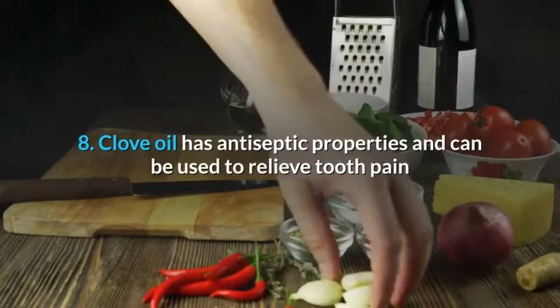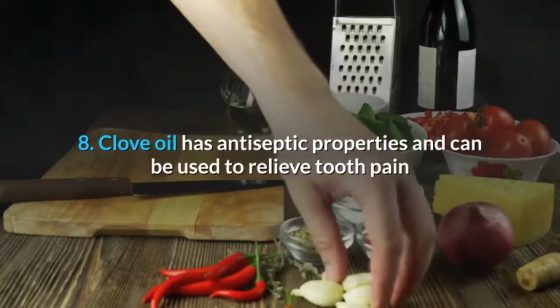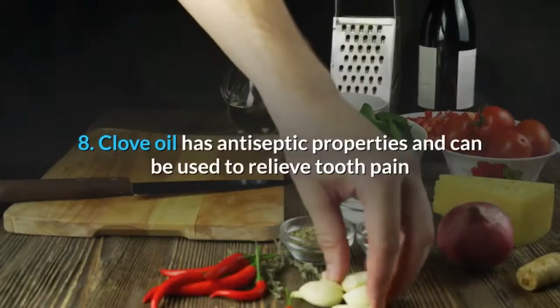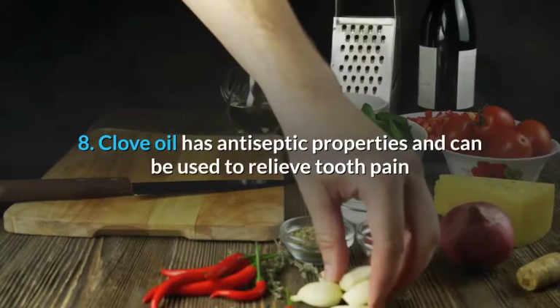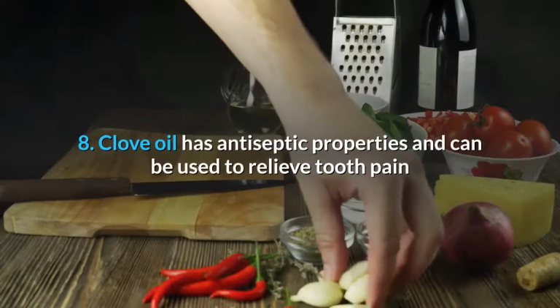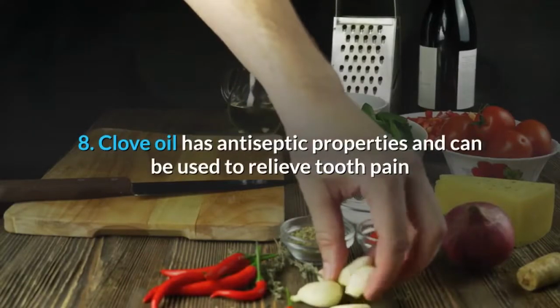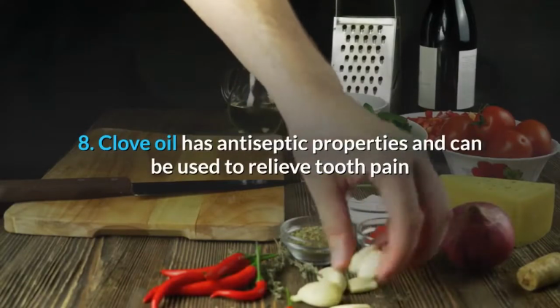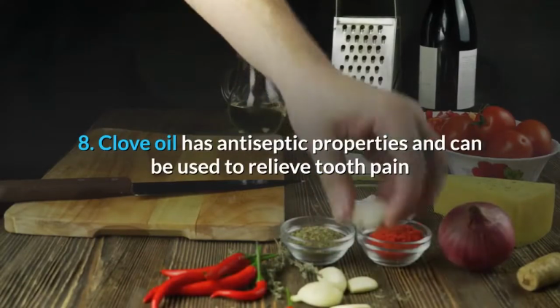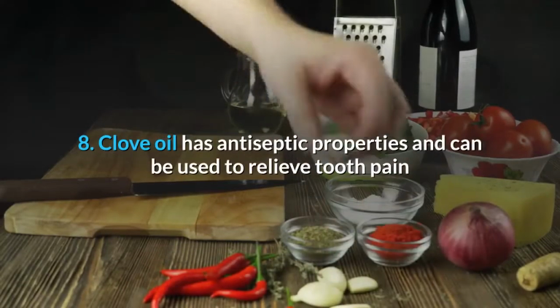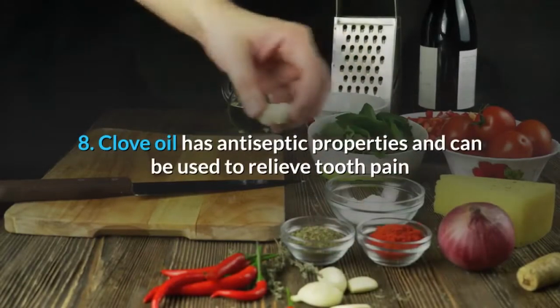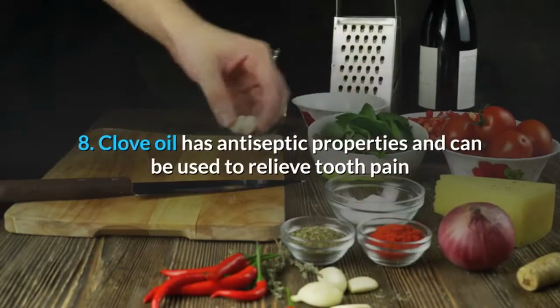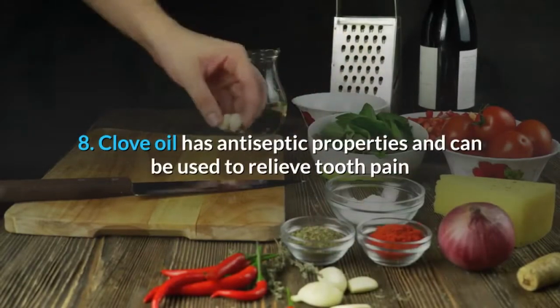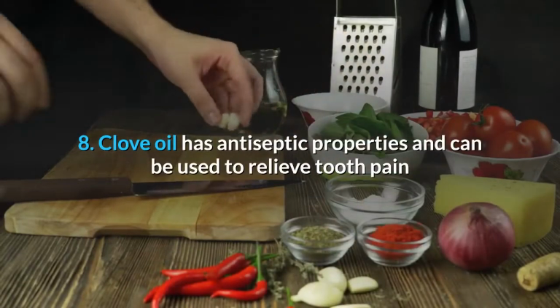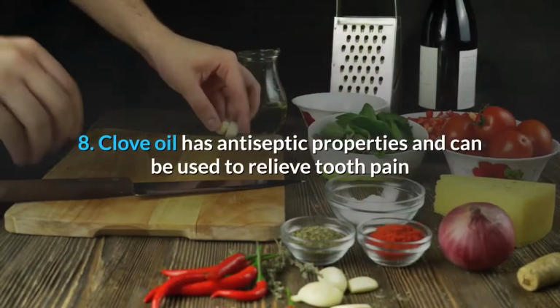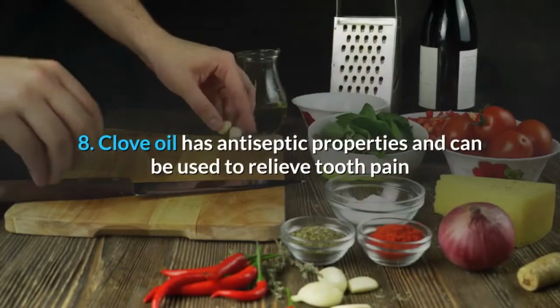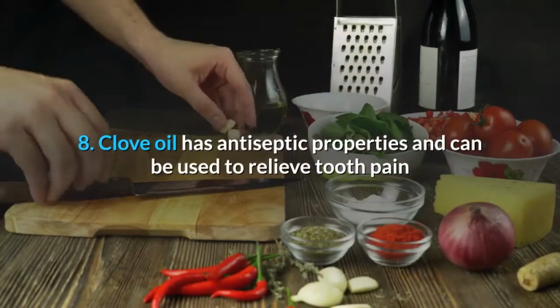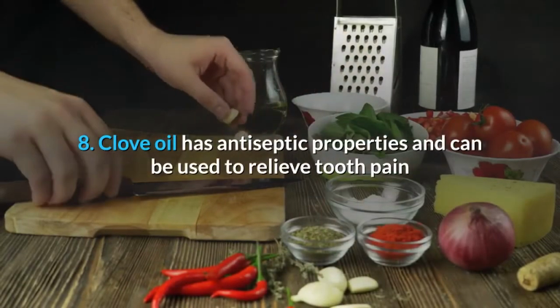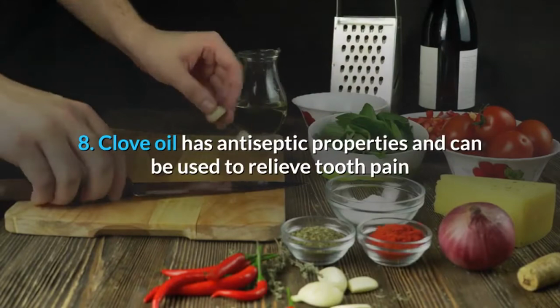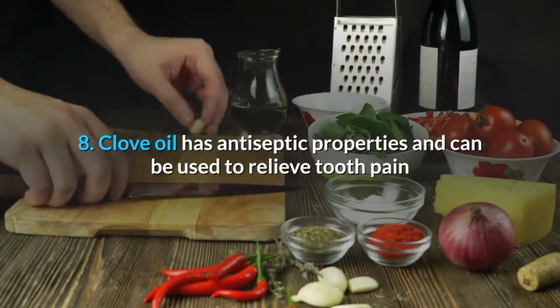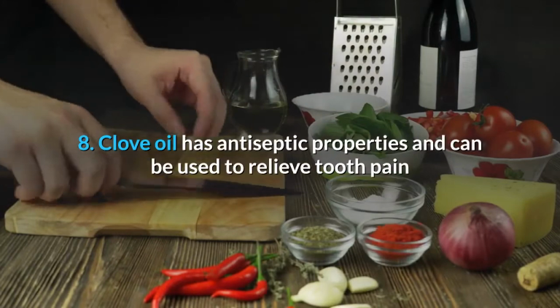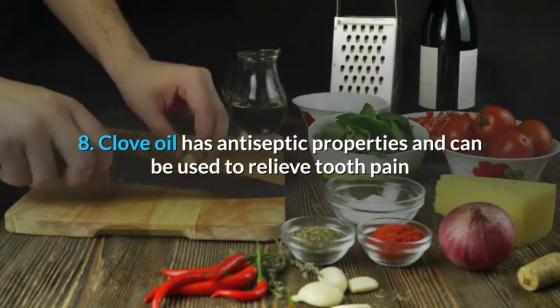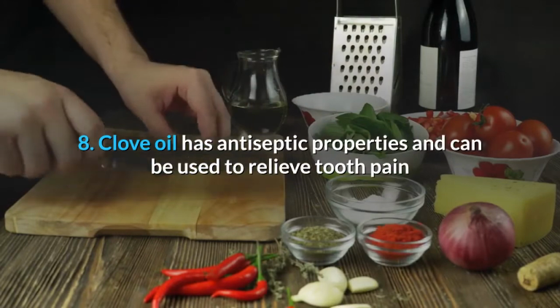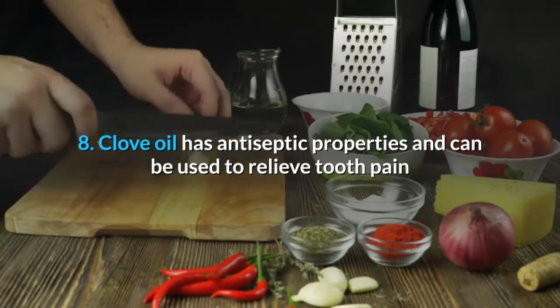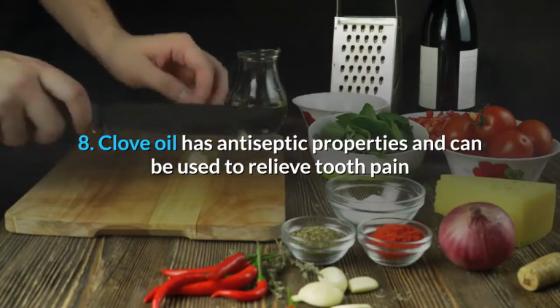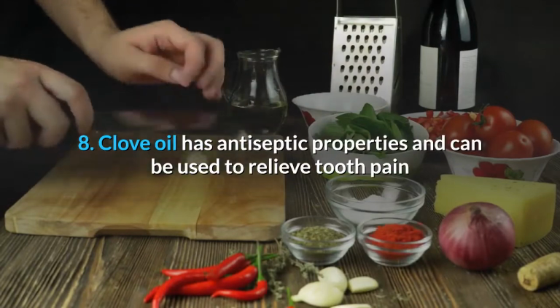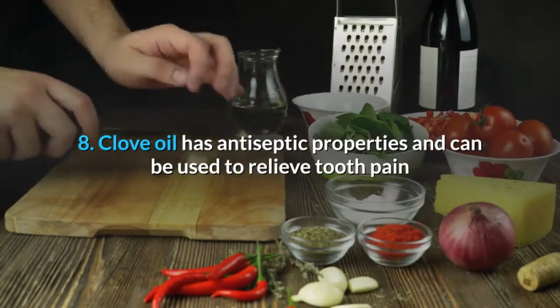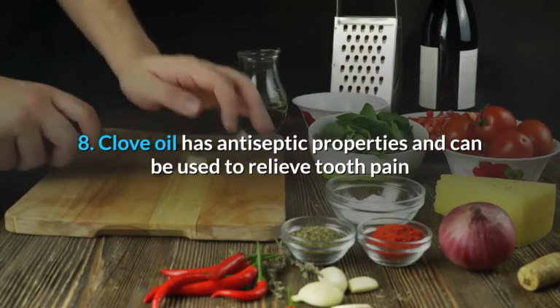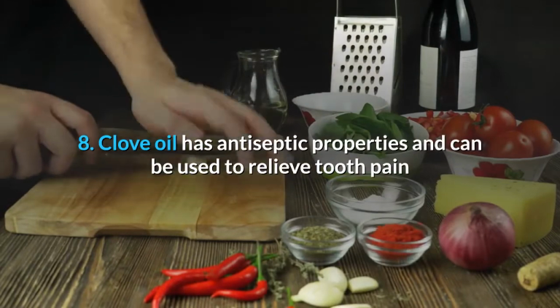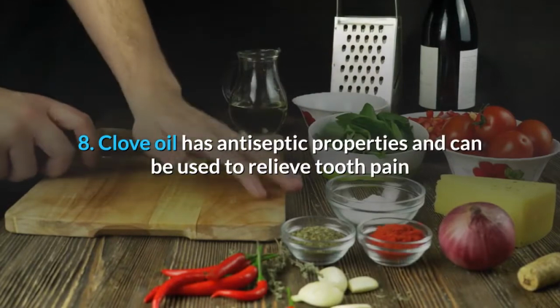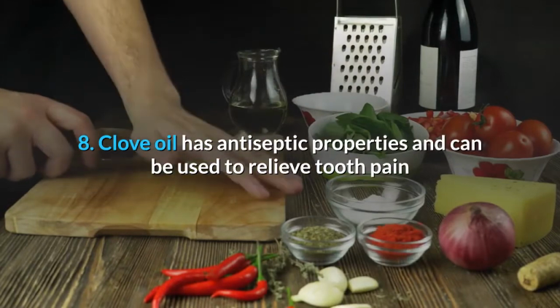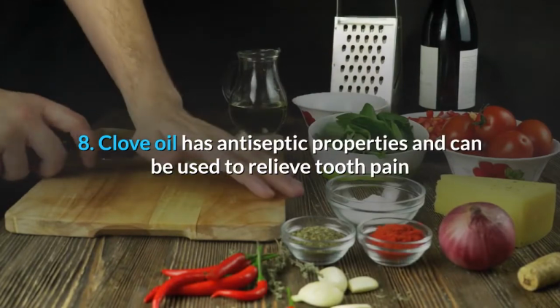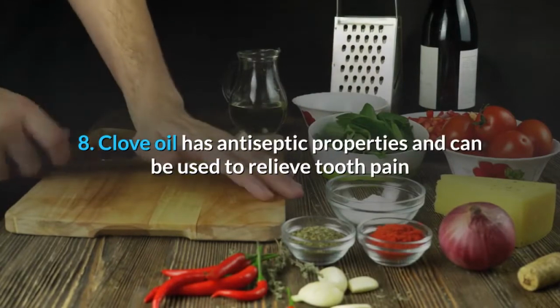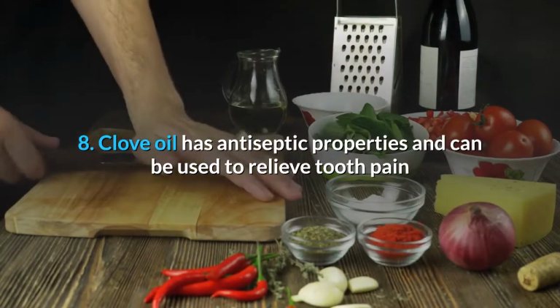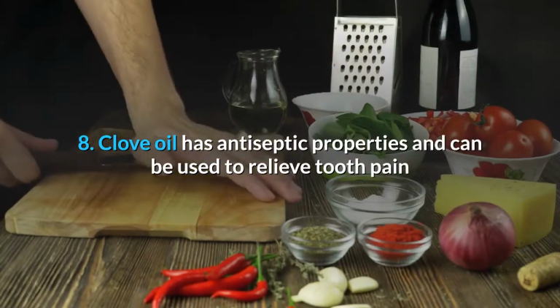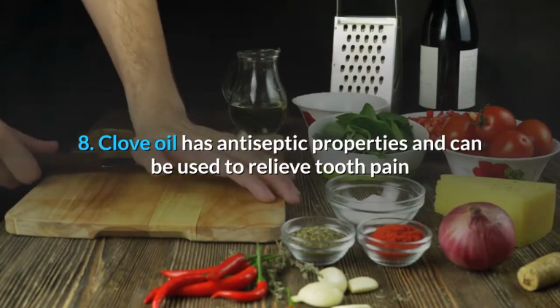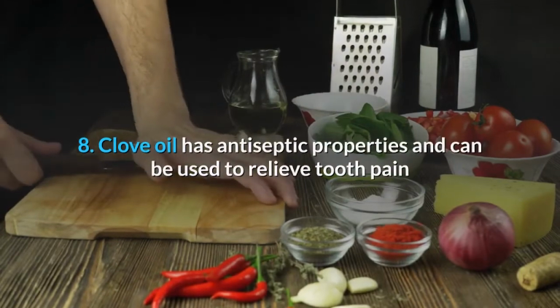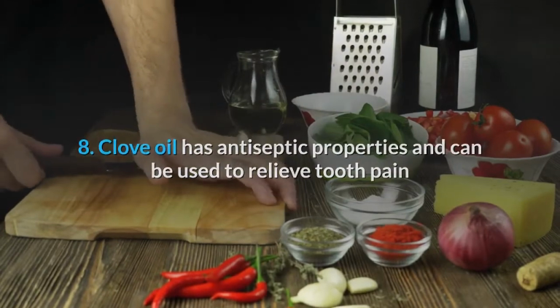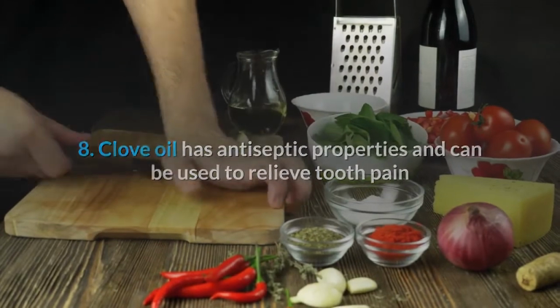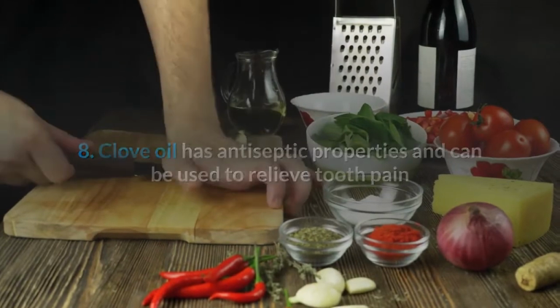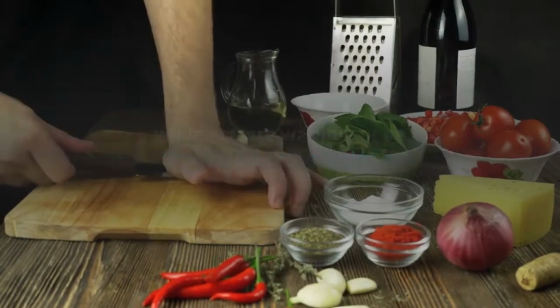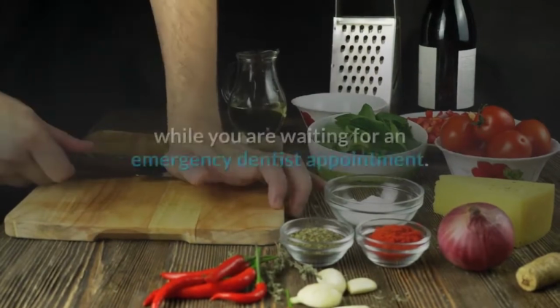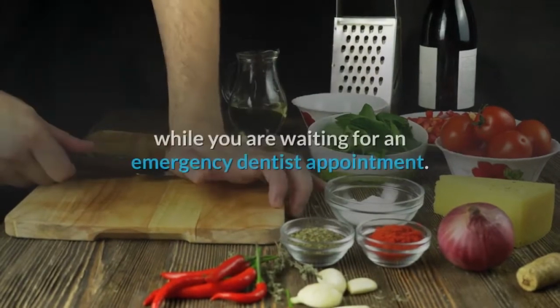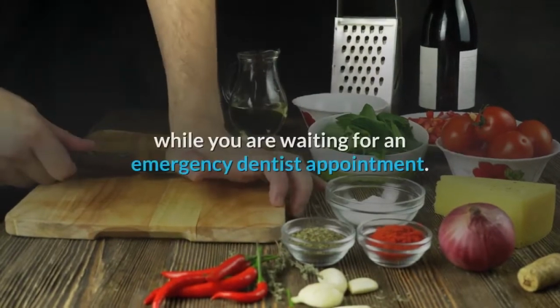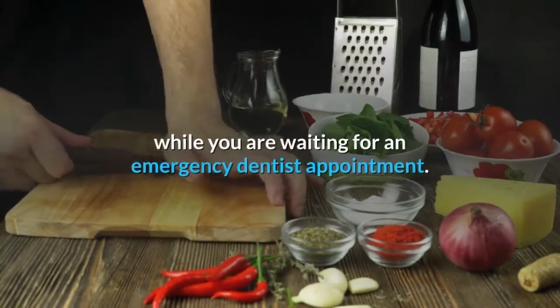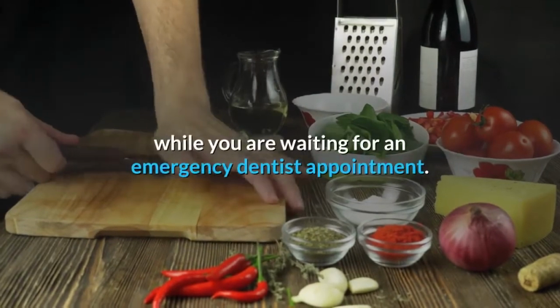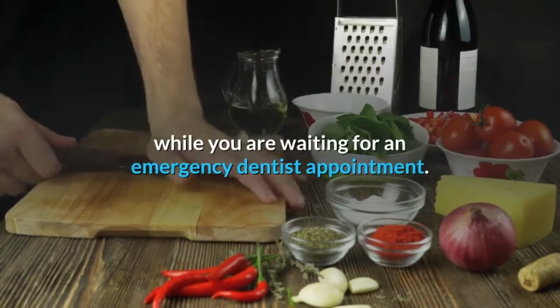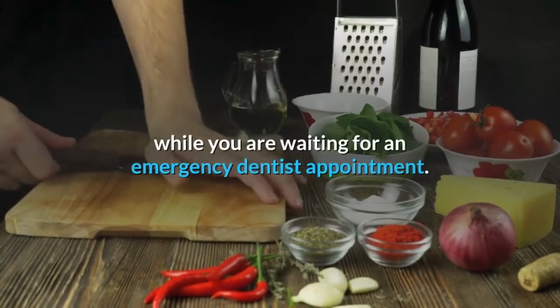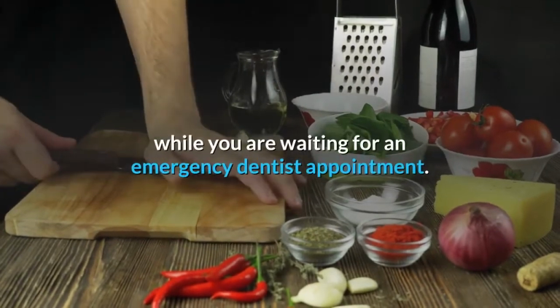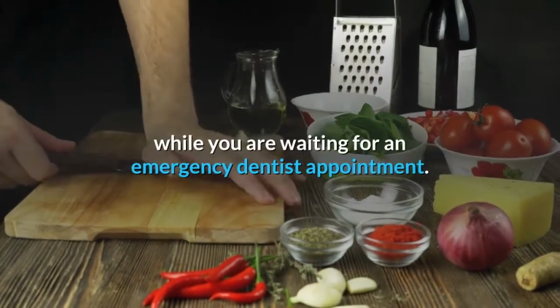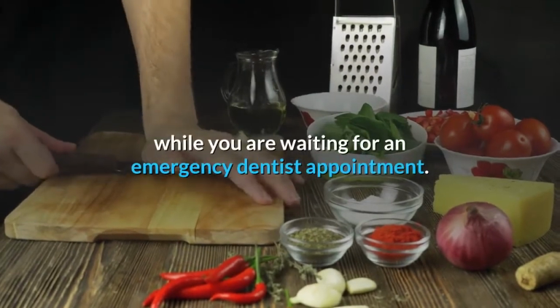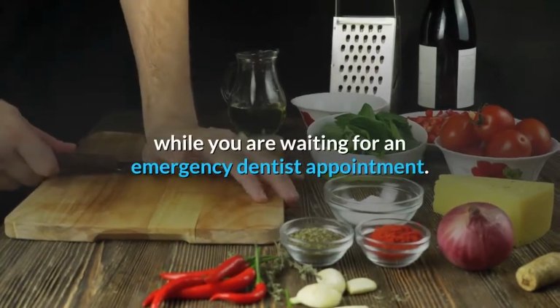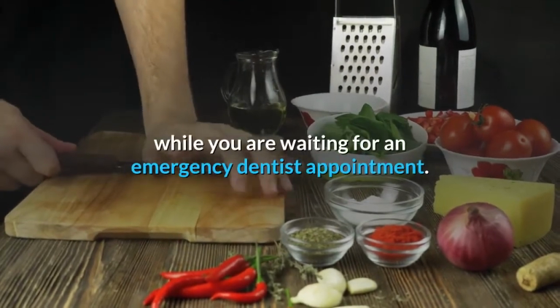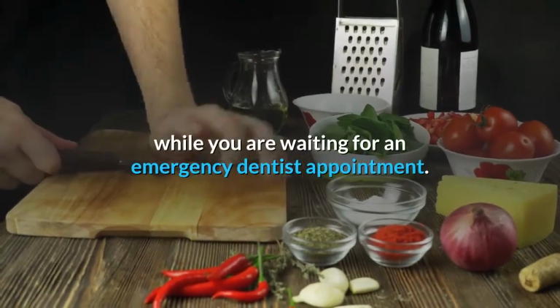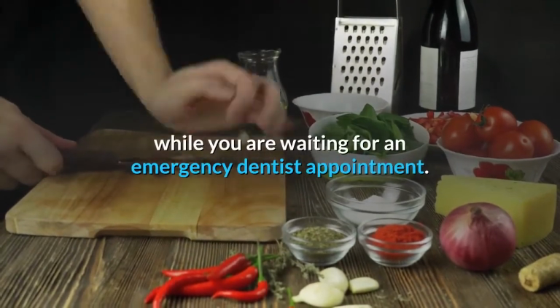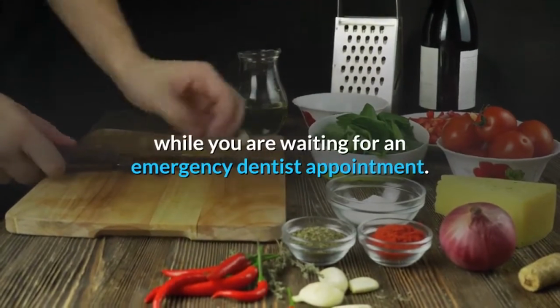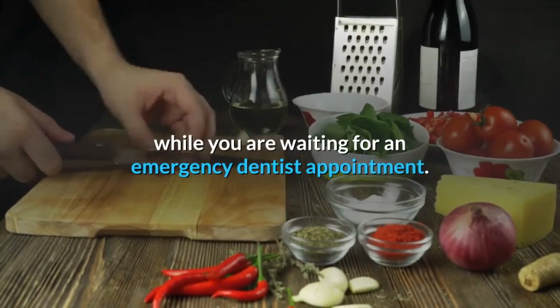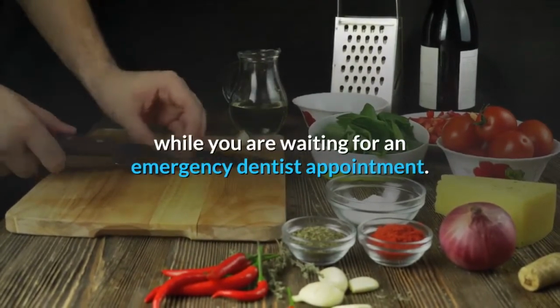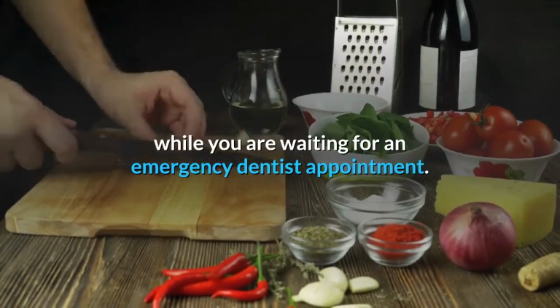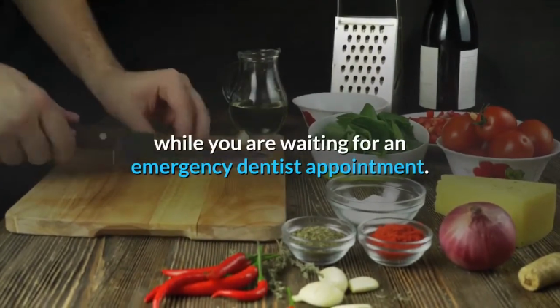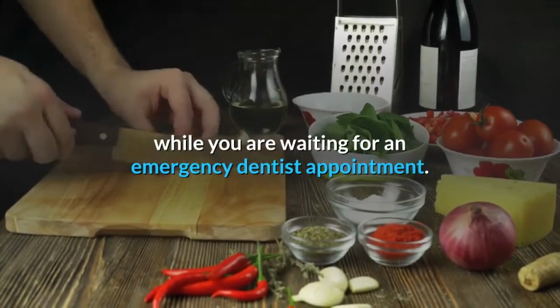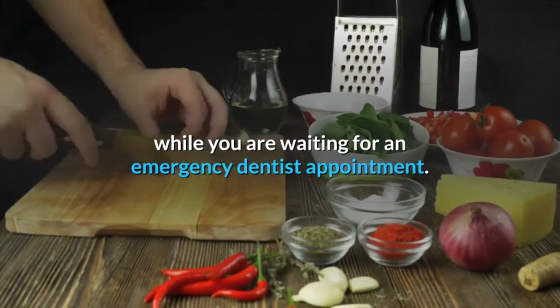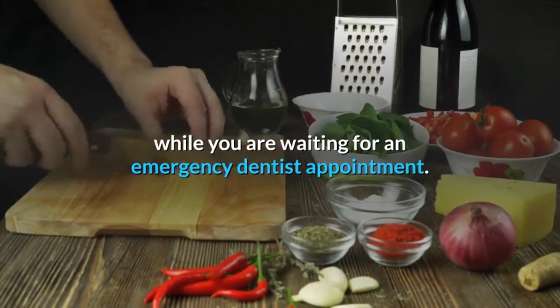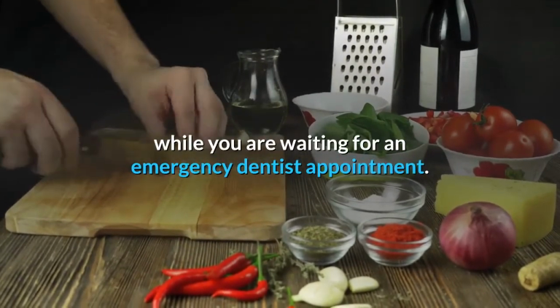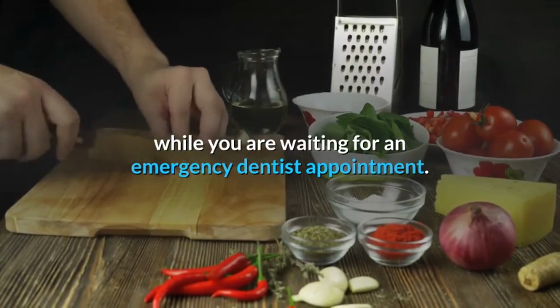Clove oil has antiseptic properties and can be used to relieve tooth pain while you are waiting for an emergency dentist appointment.